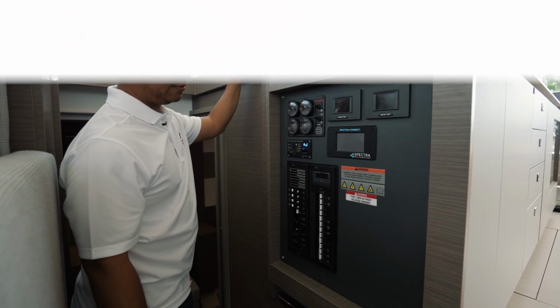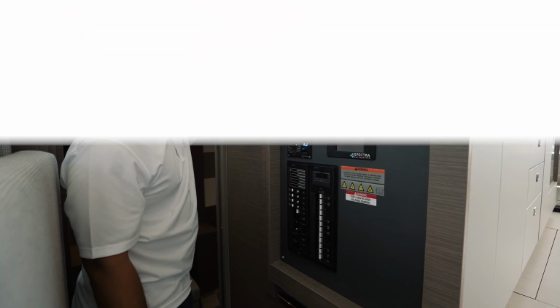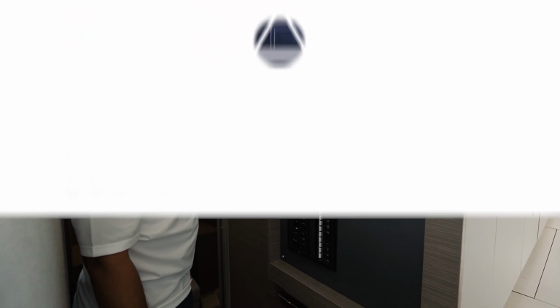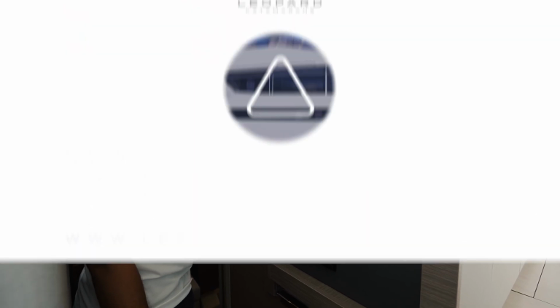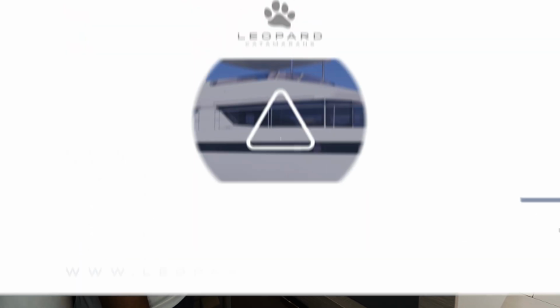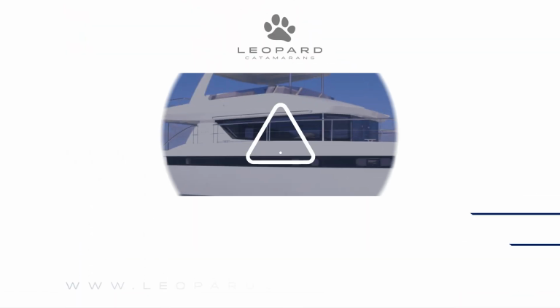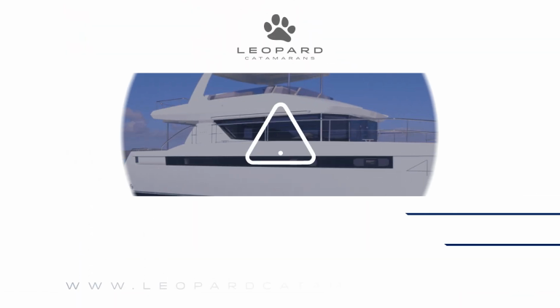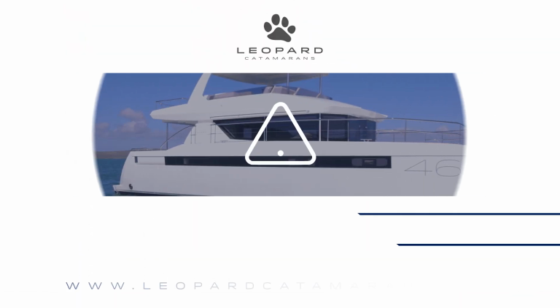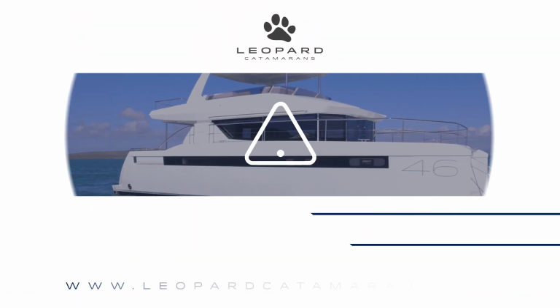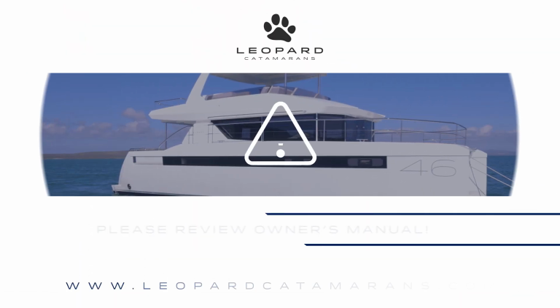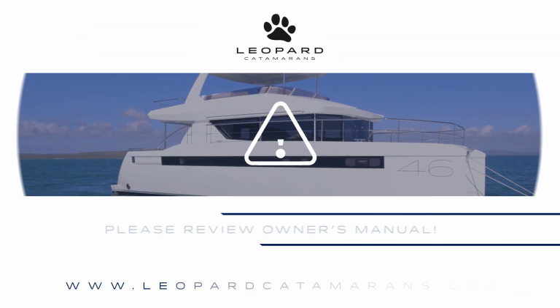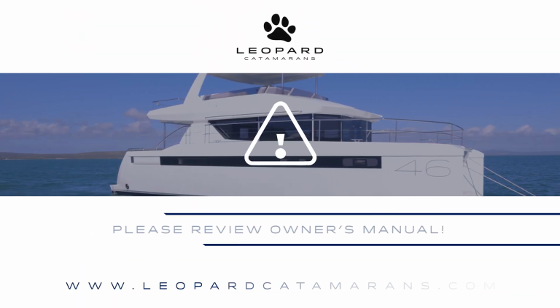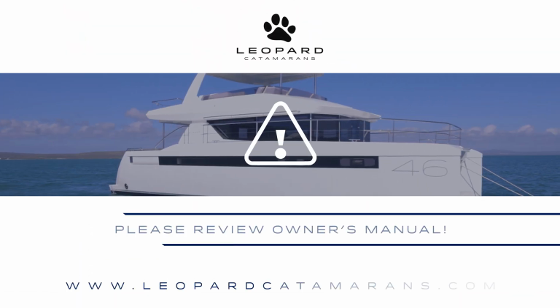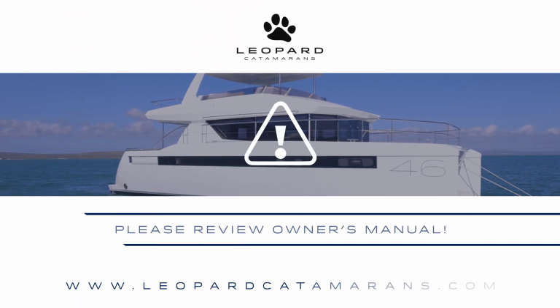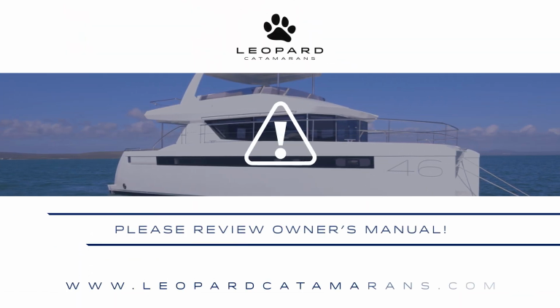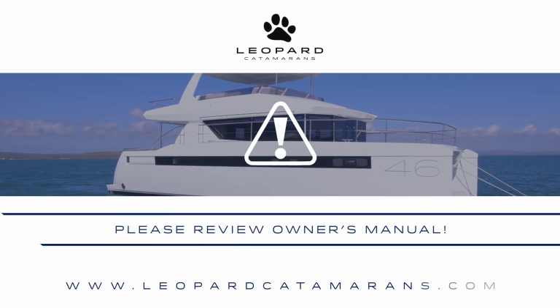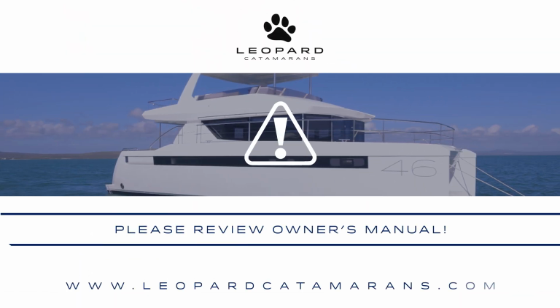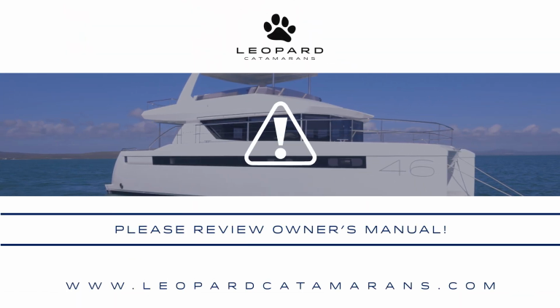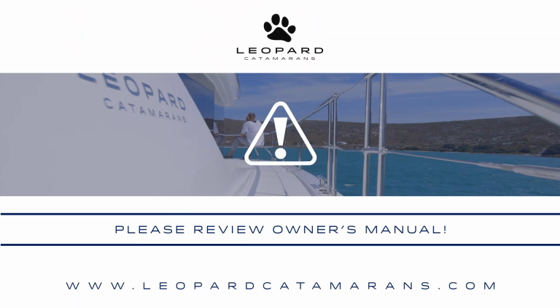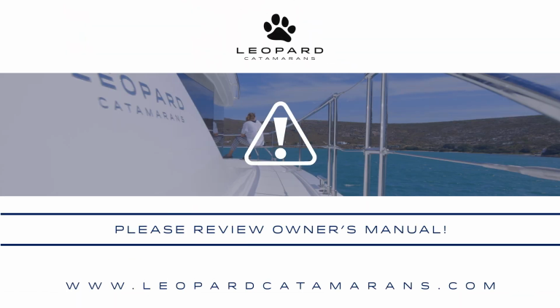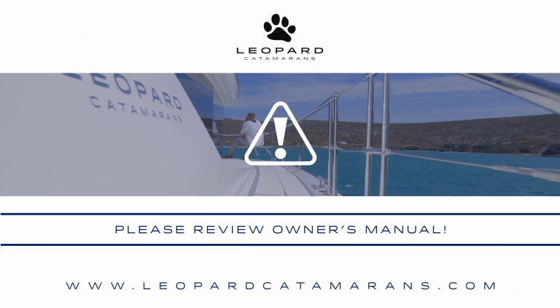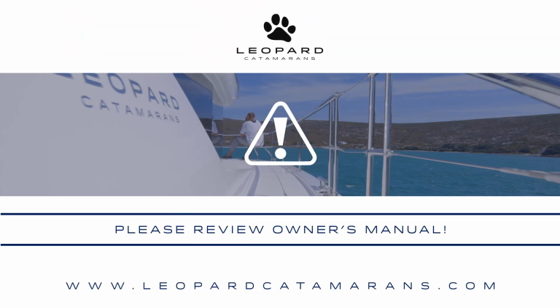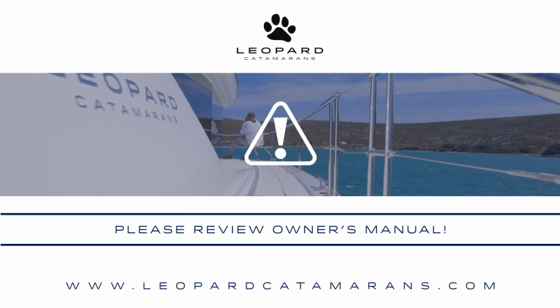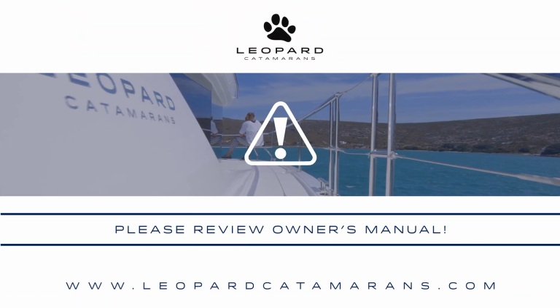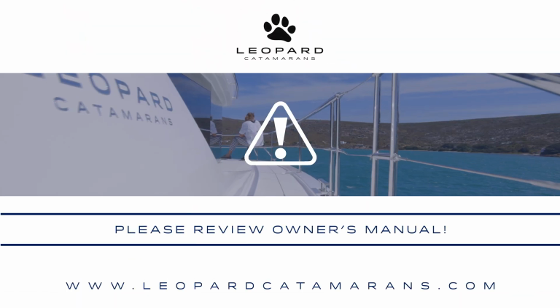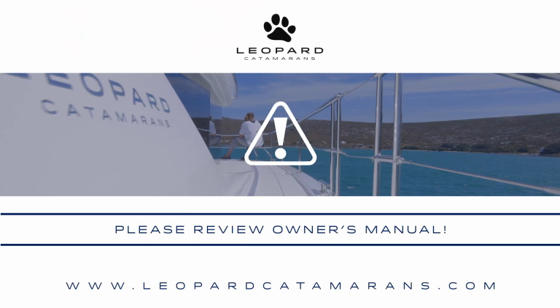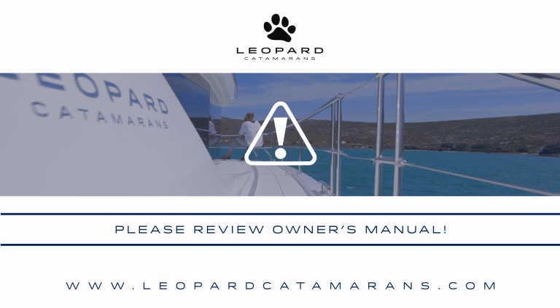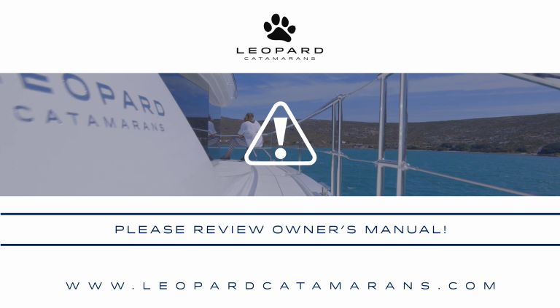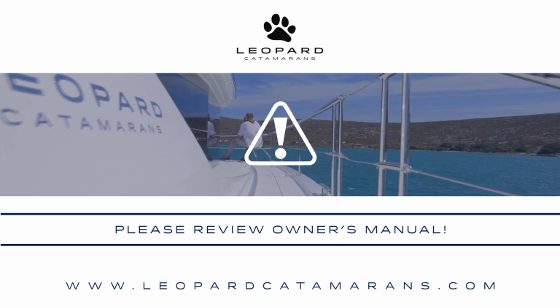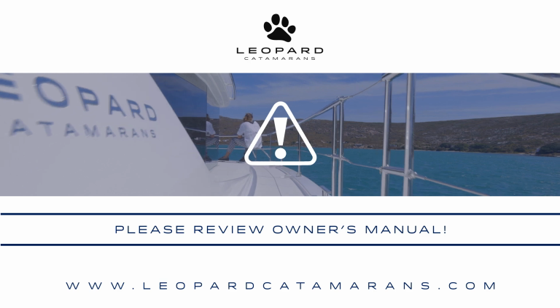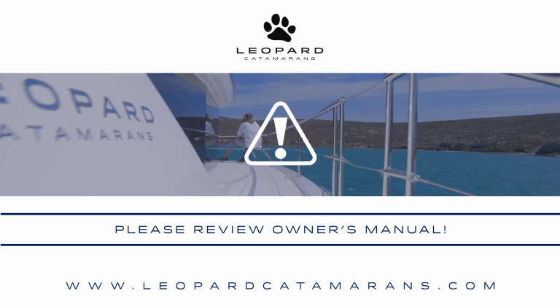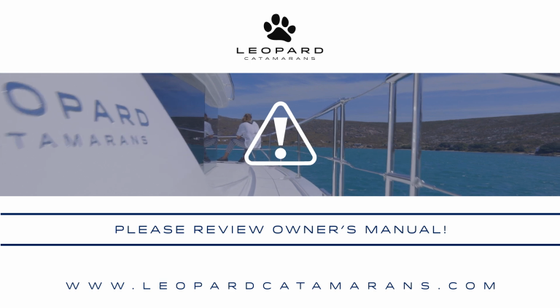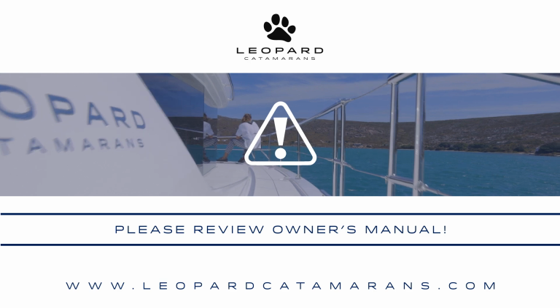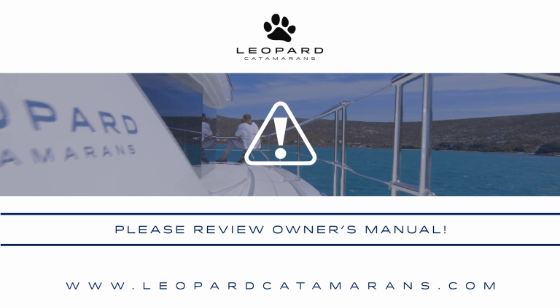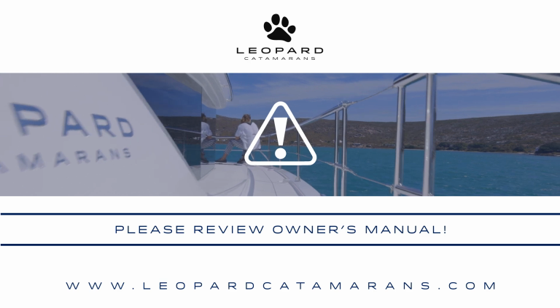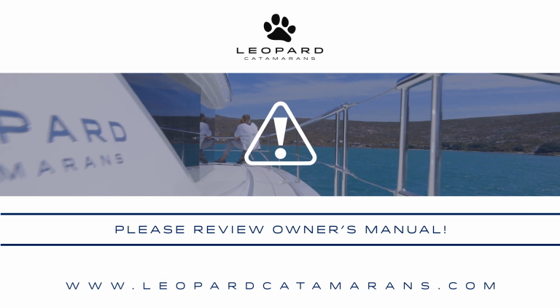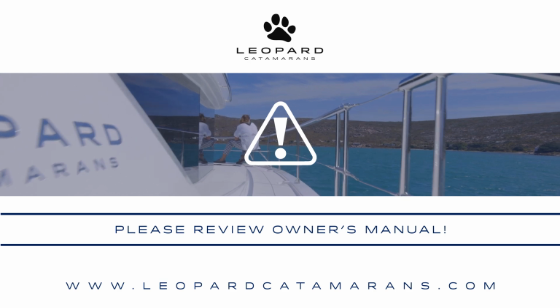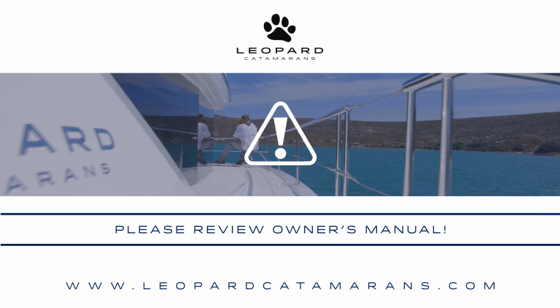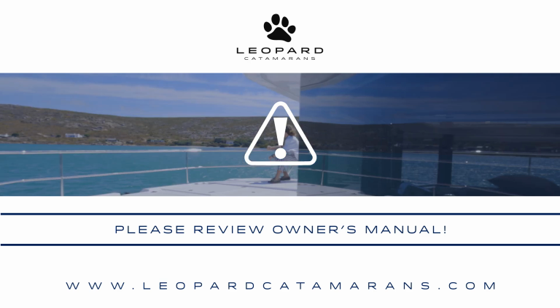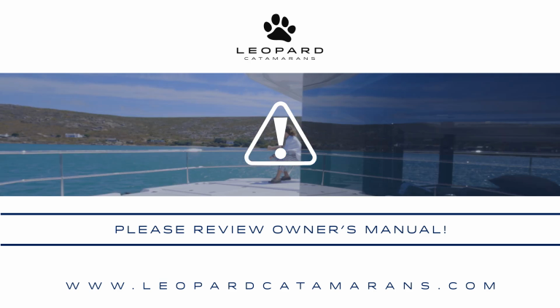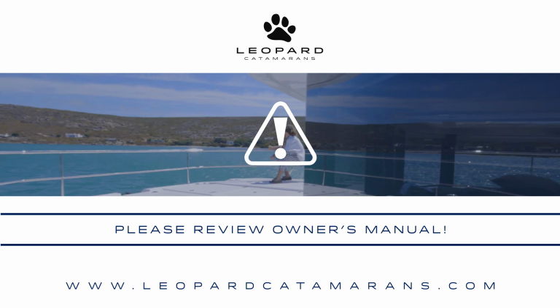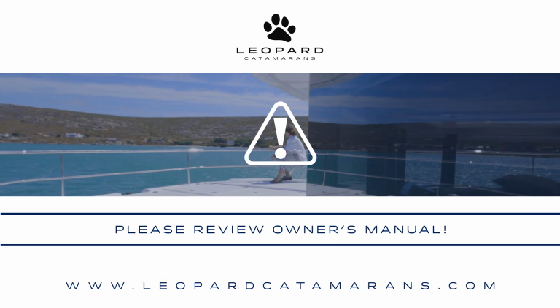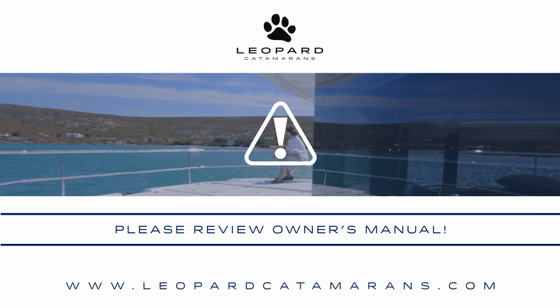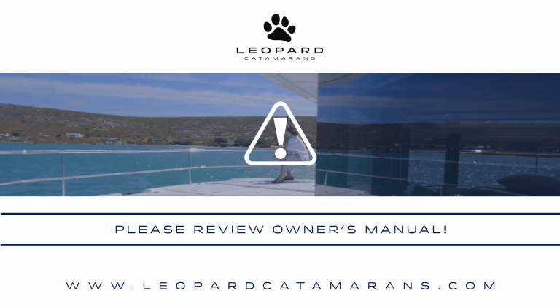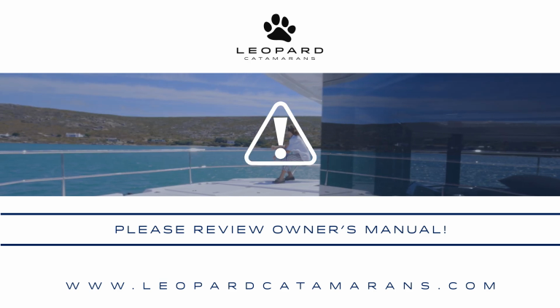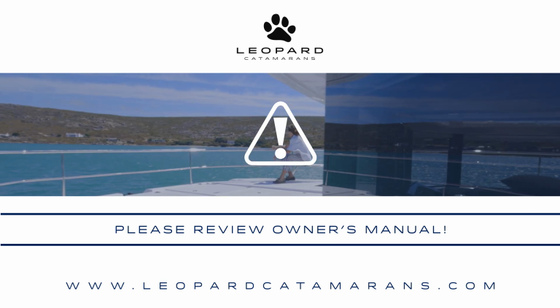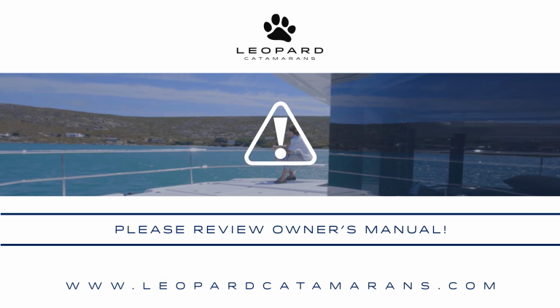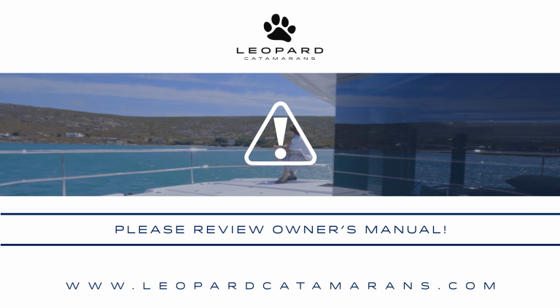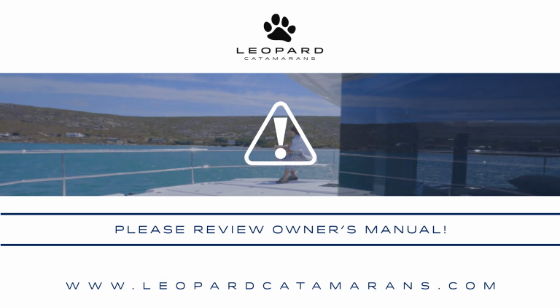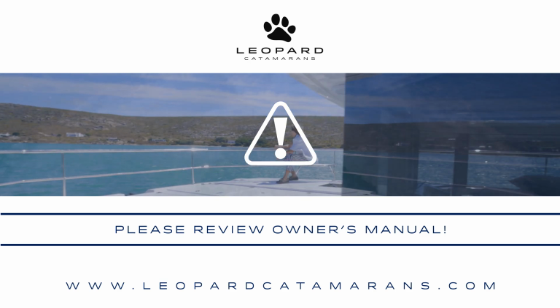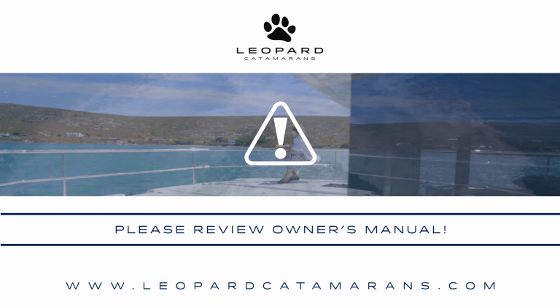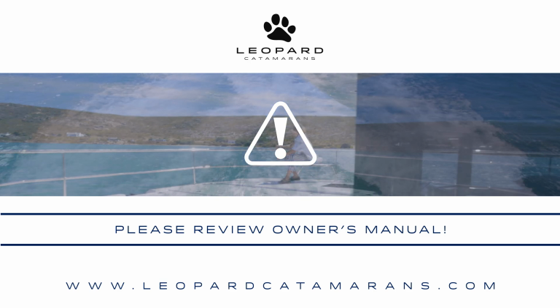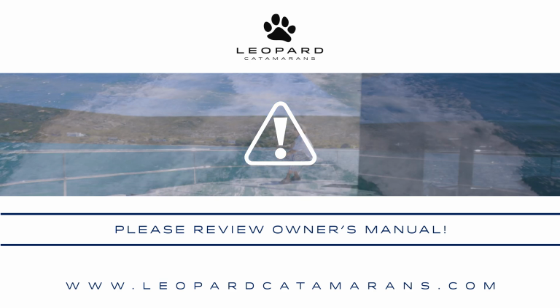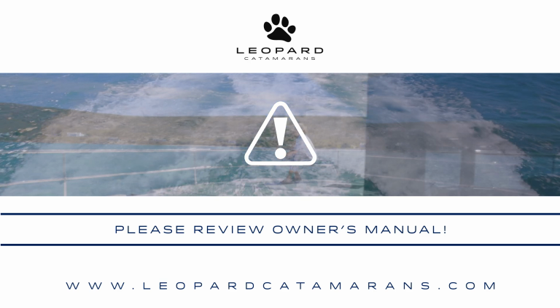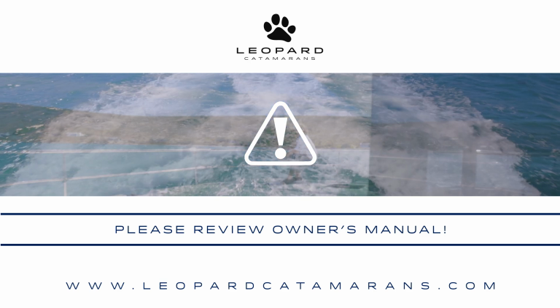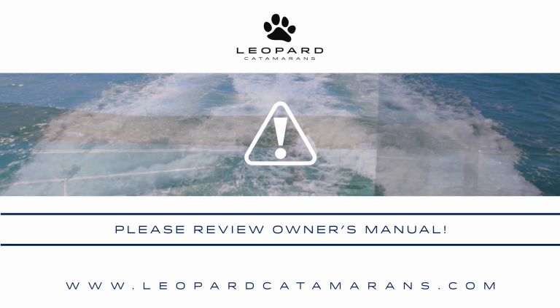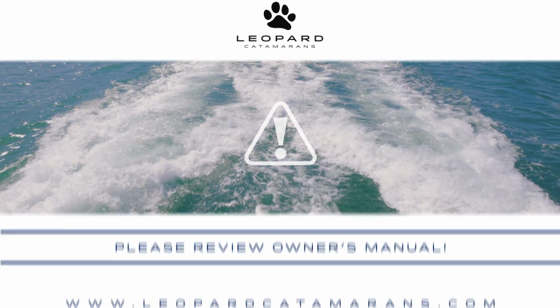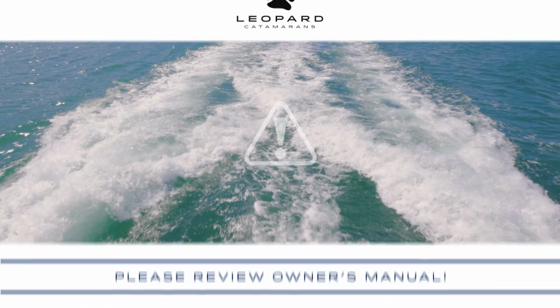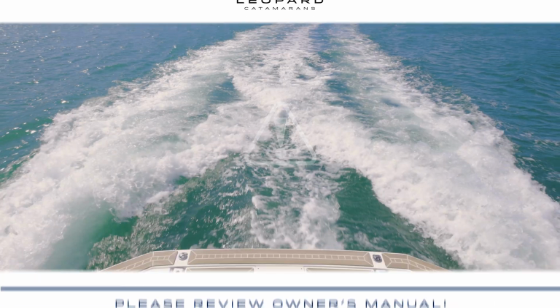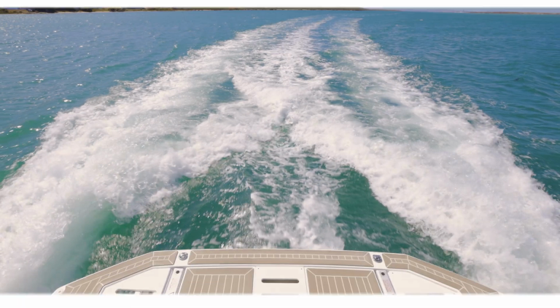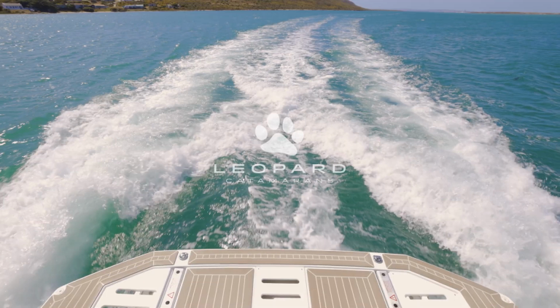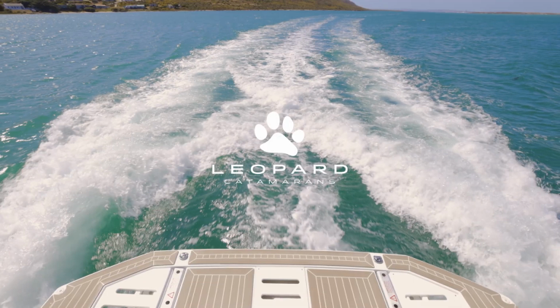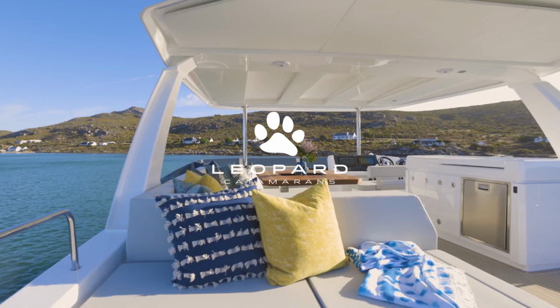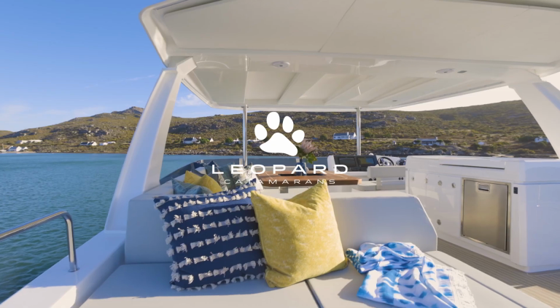Always remember, this is only an overview of your vessel's equipment and the best way to get to know your vessel is to review the owner's manual. Thank you.